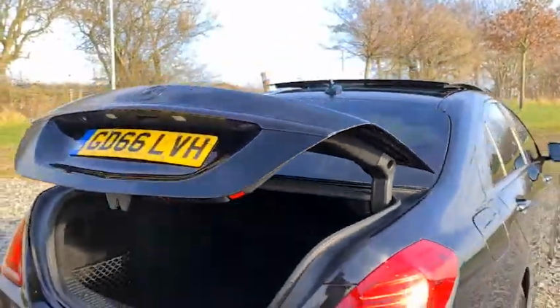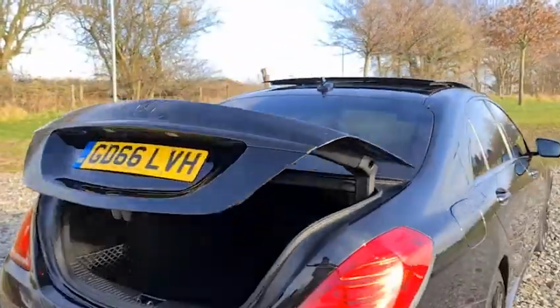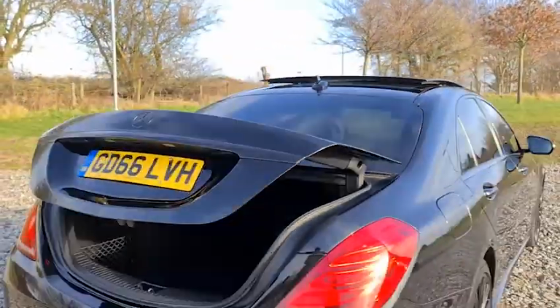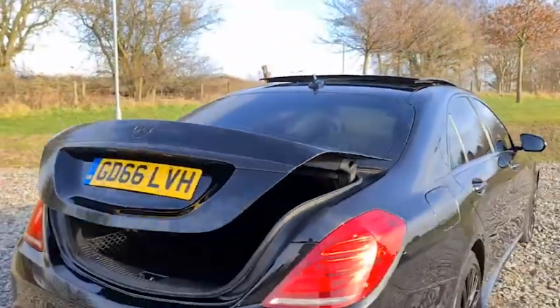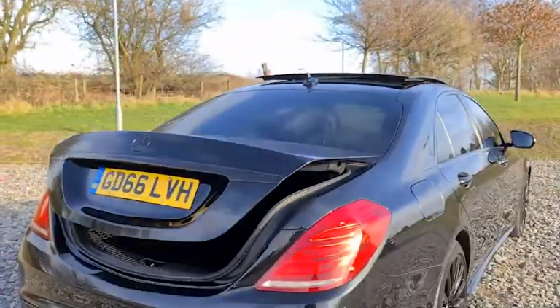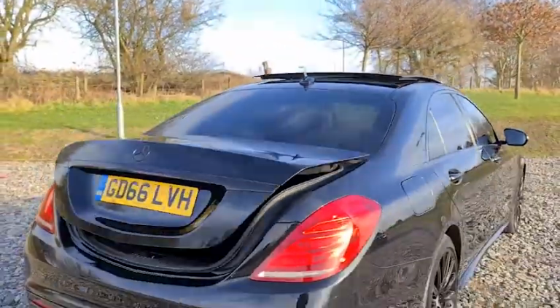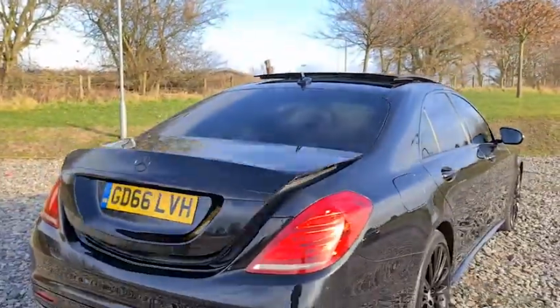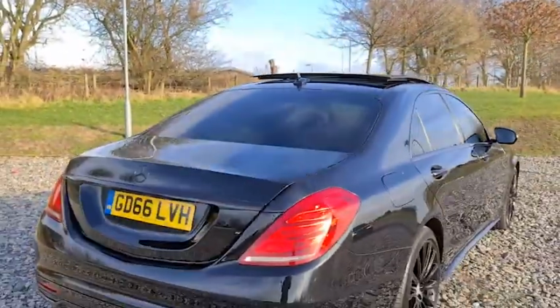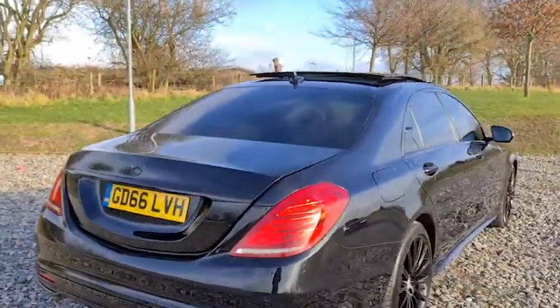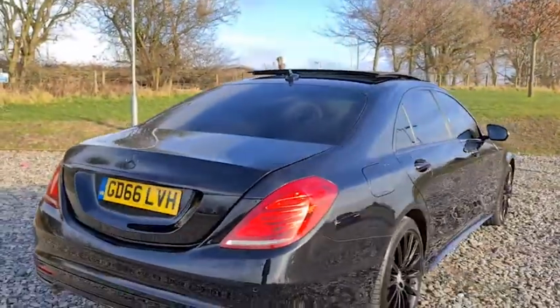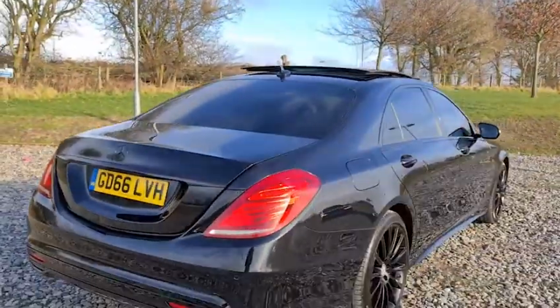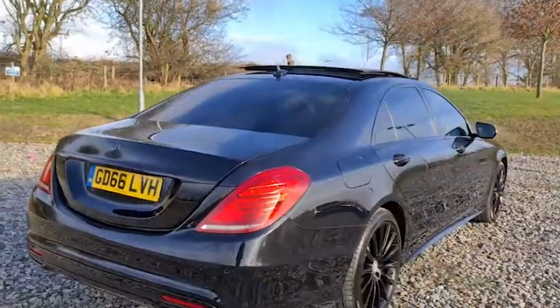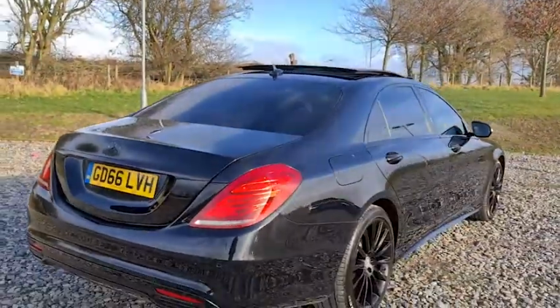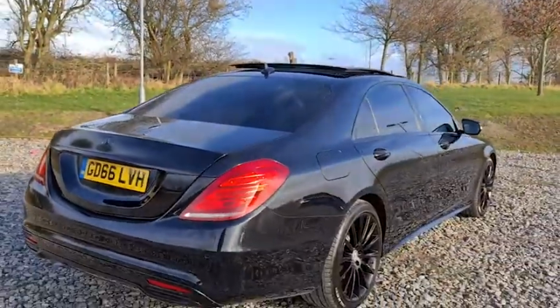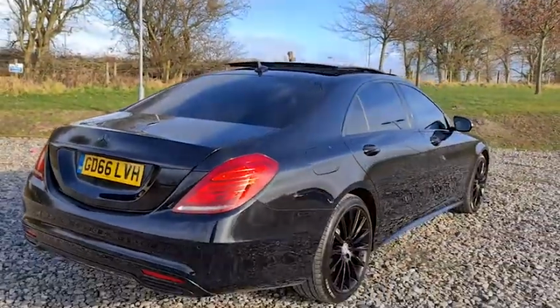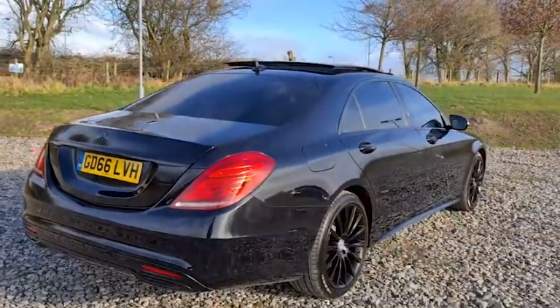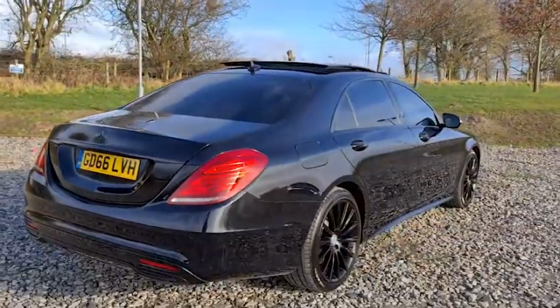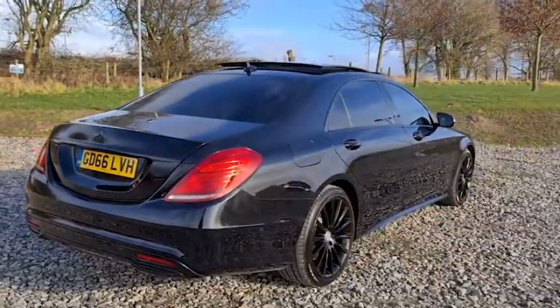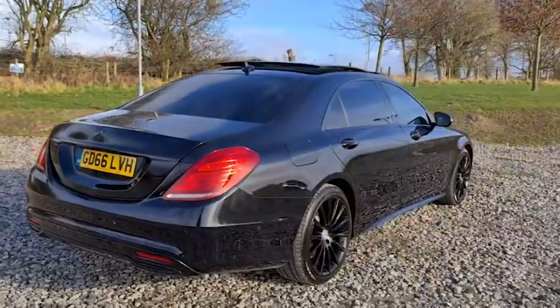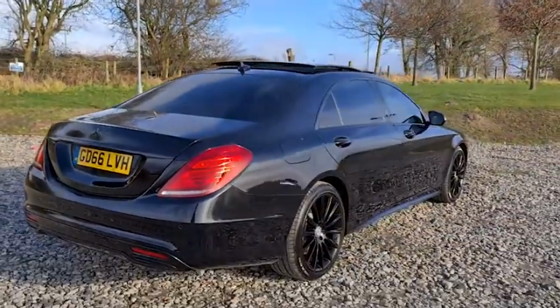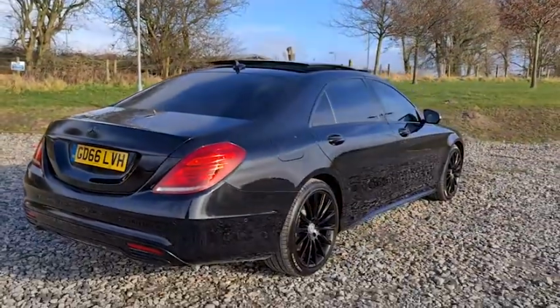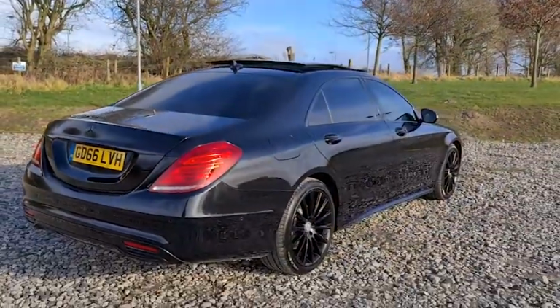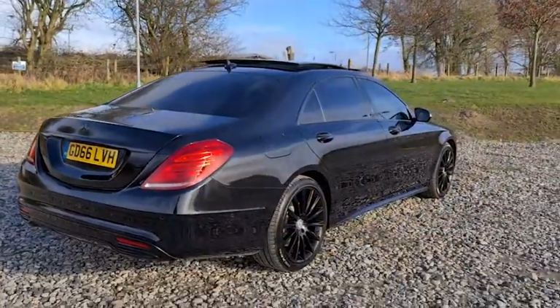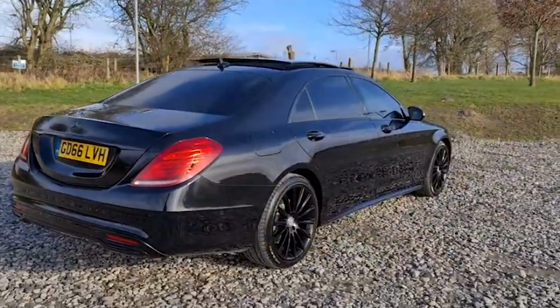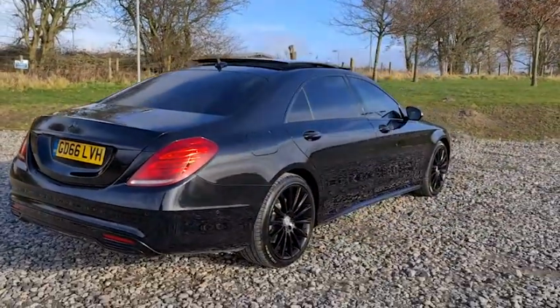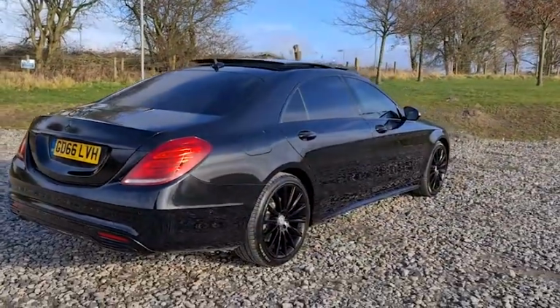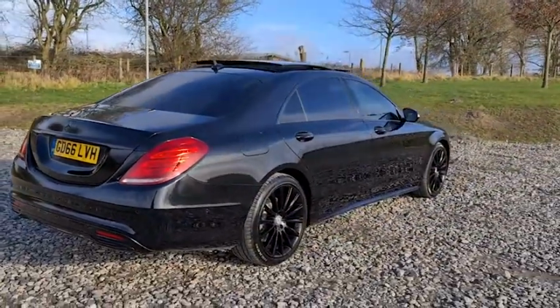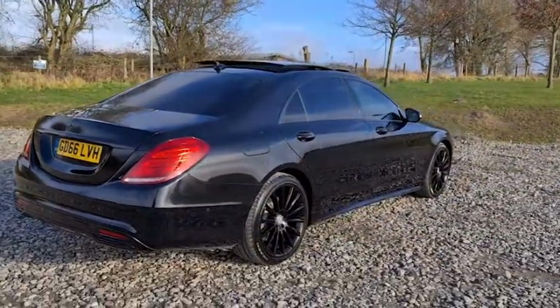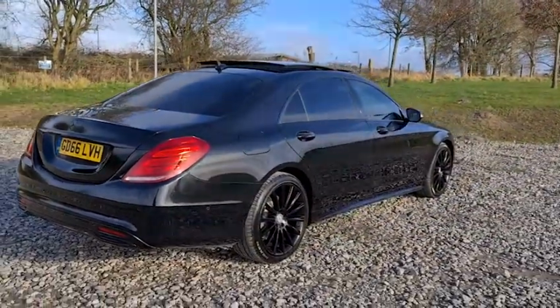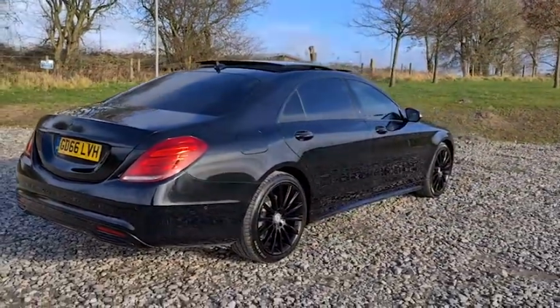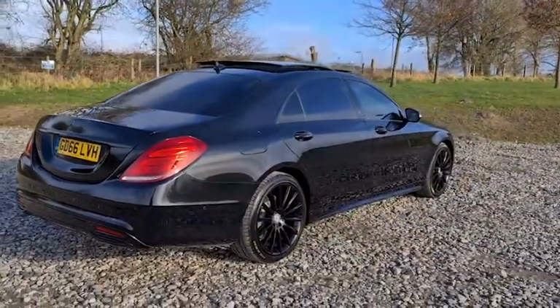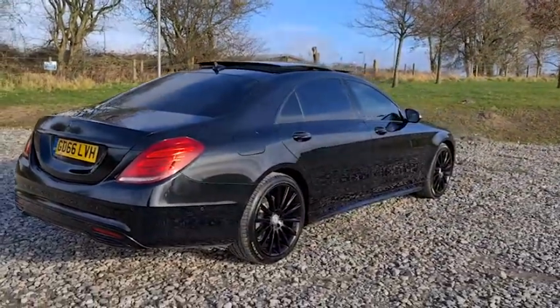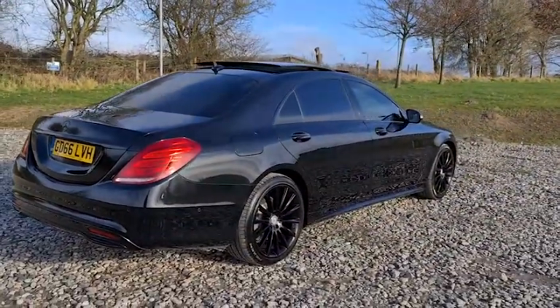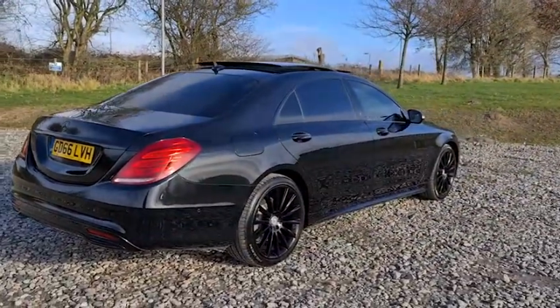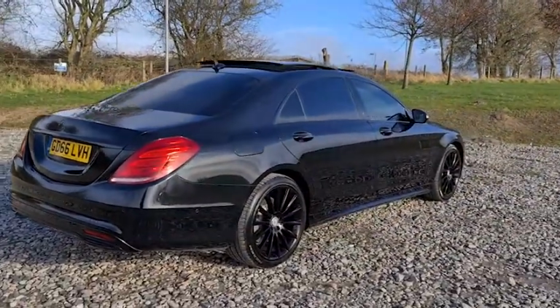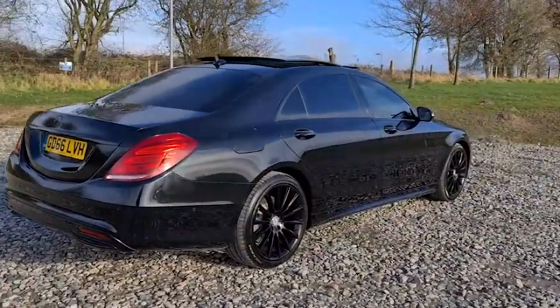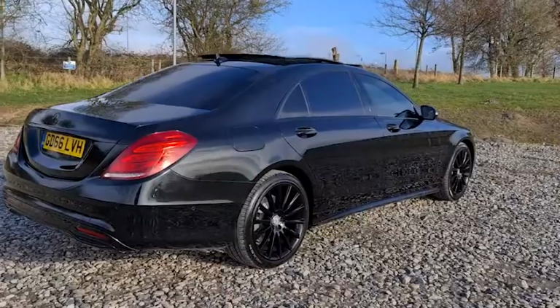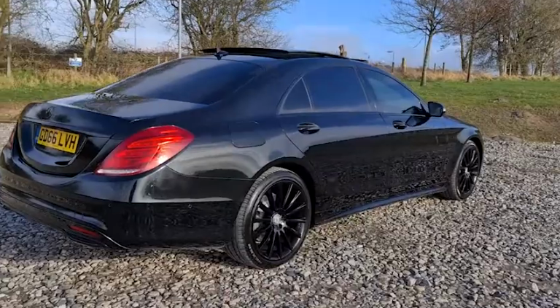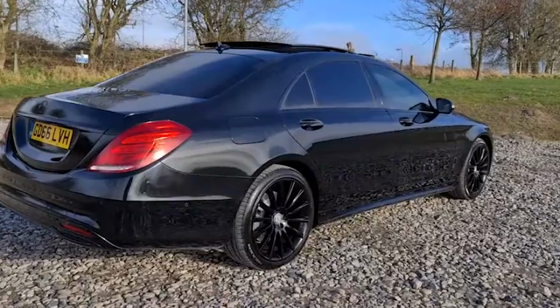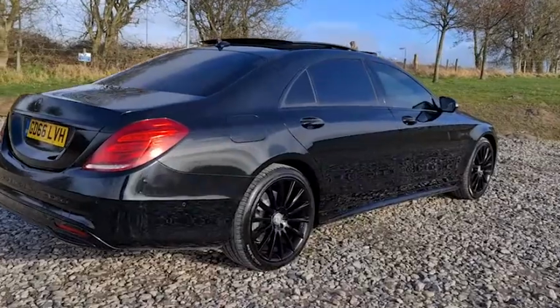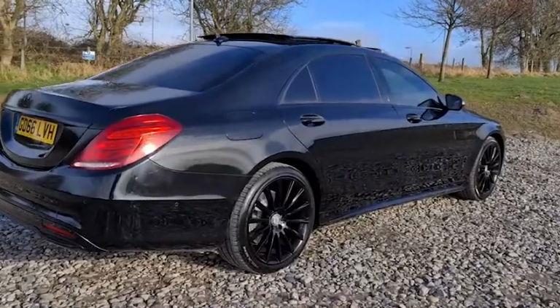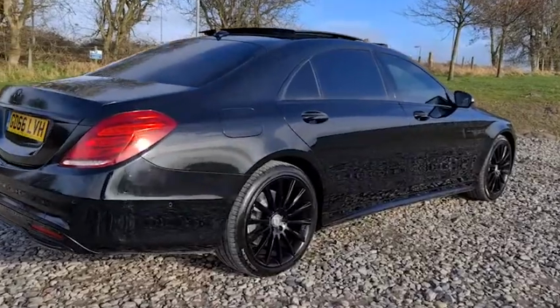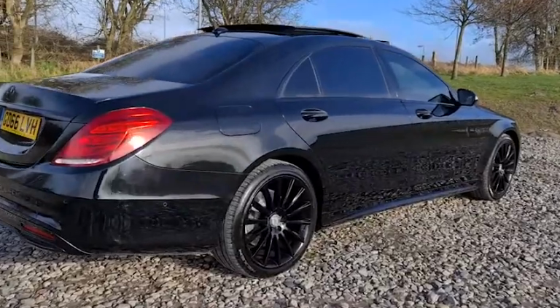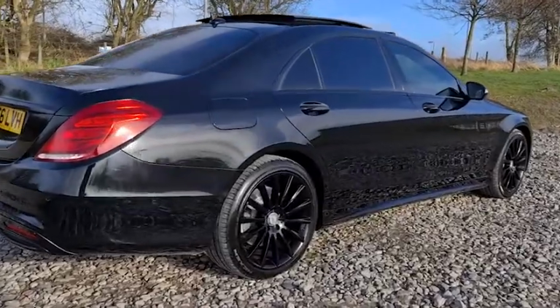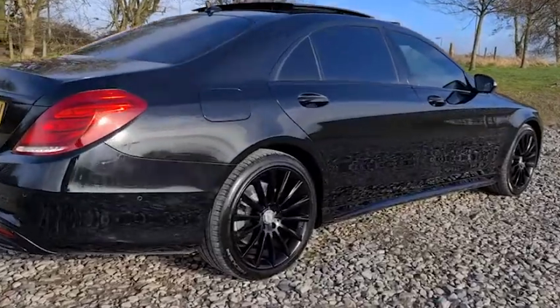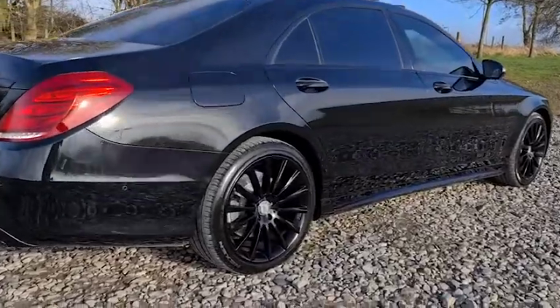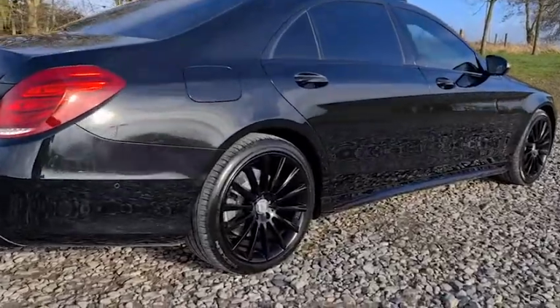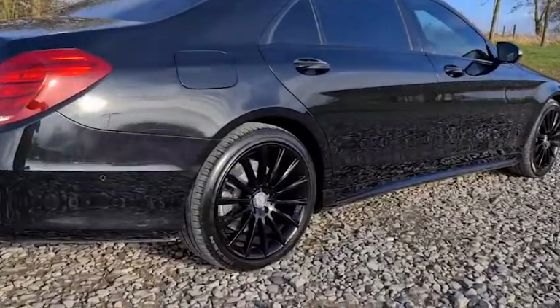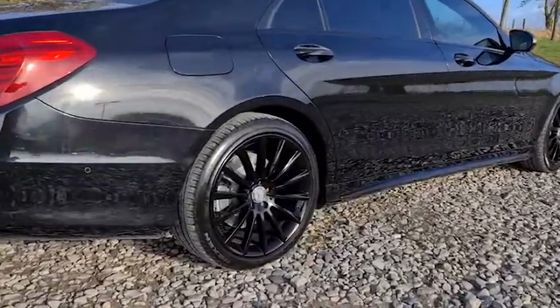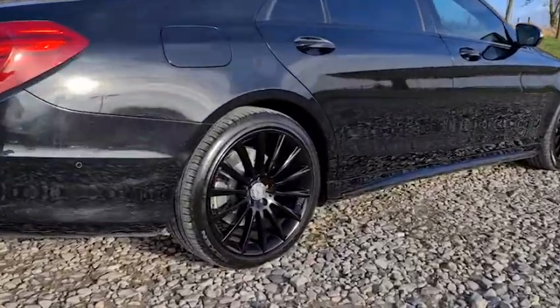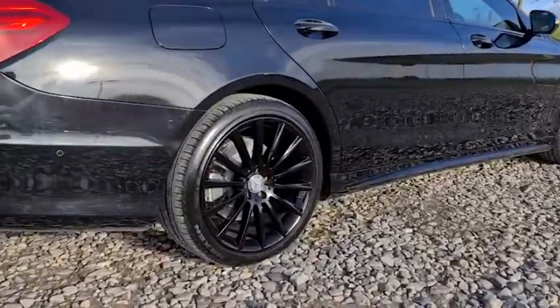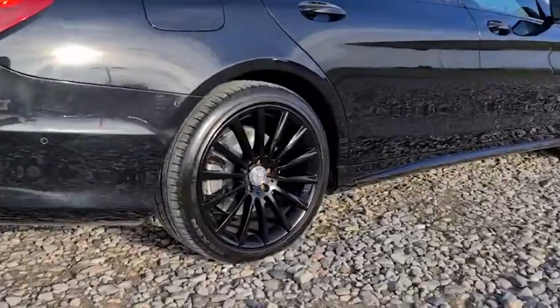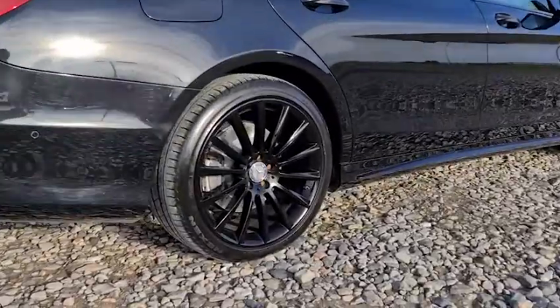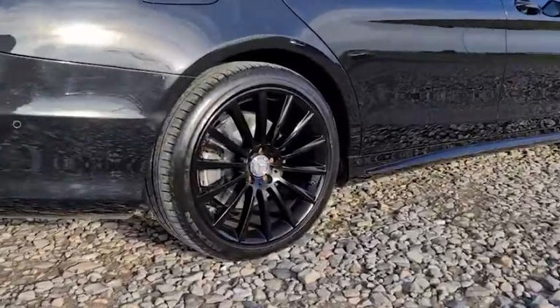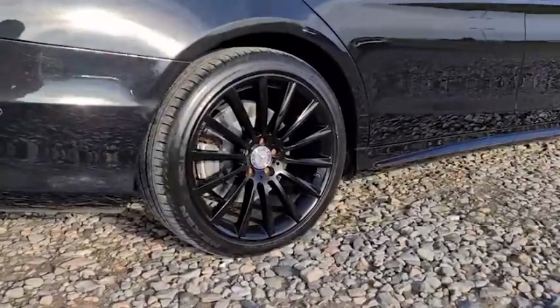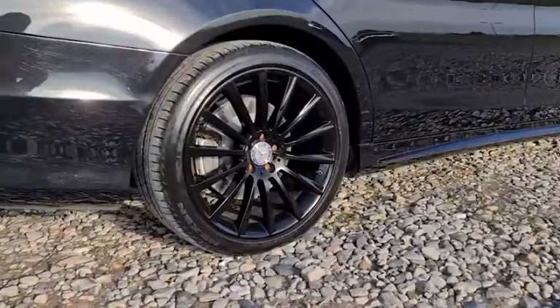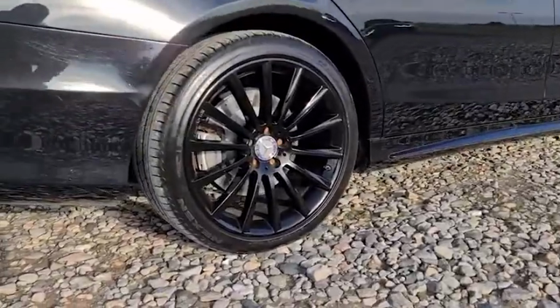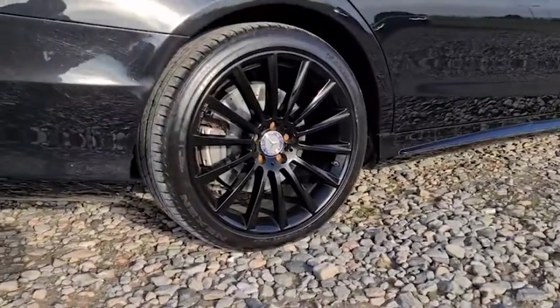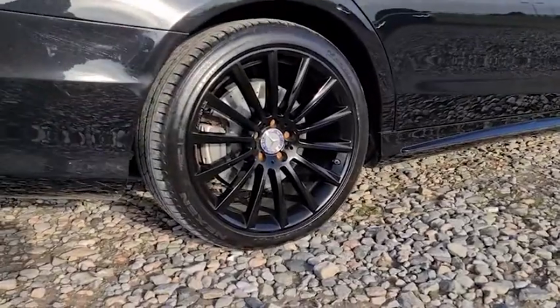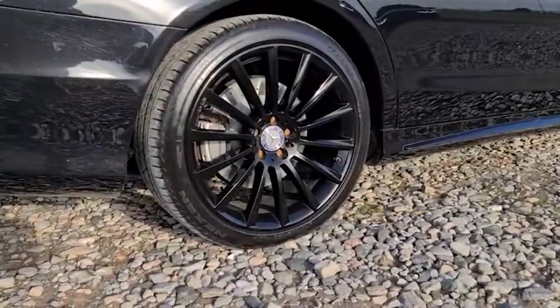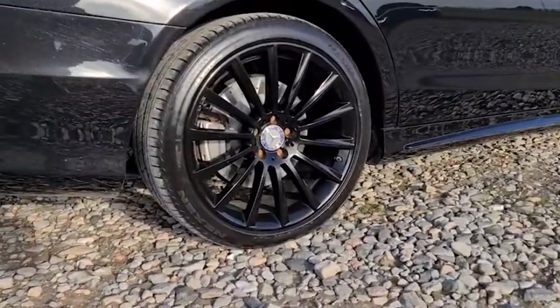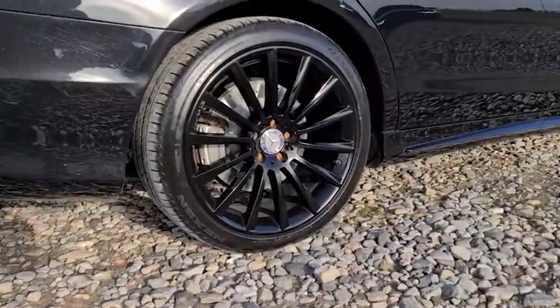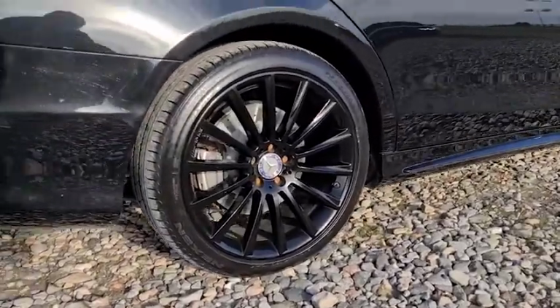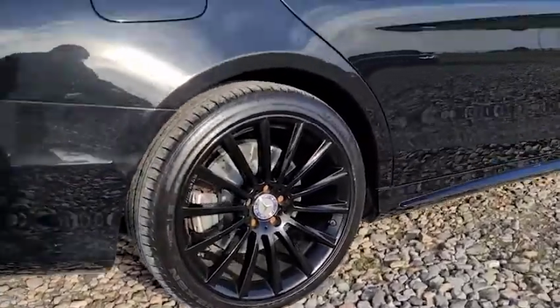This vehicle is free from any major marks, dents or scratches, and does look superb from every angle — and there's a look at another alloy wheel.